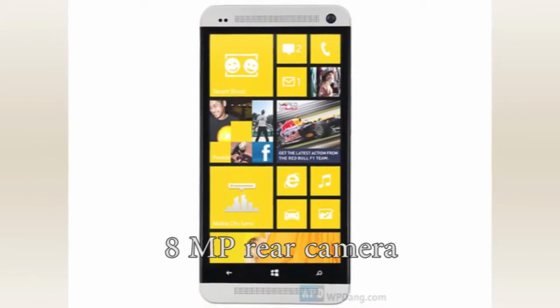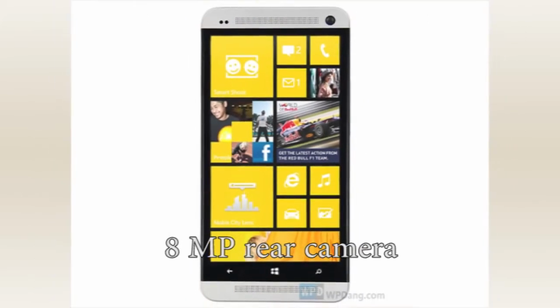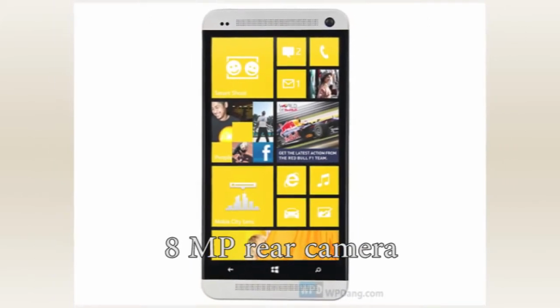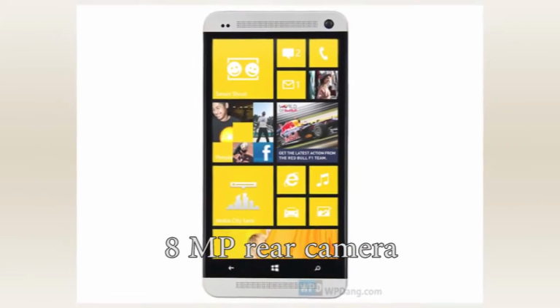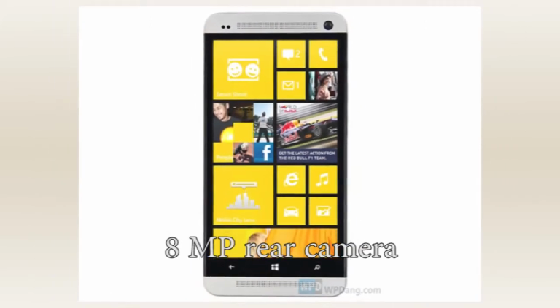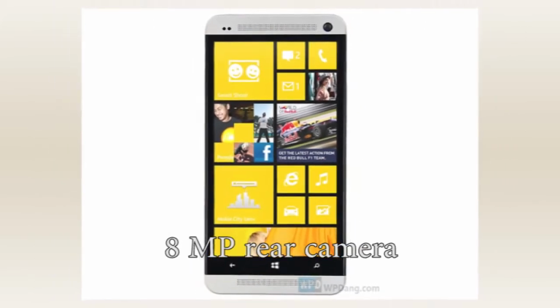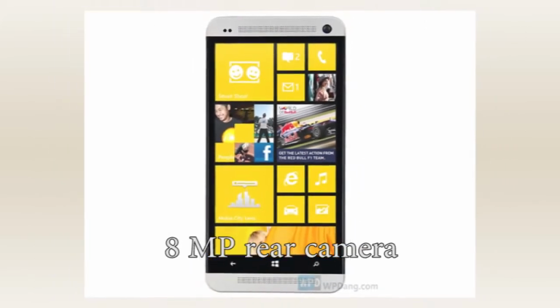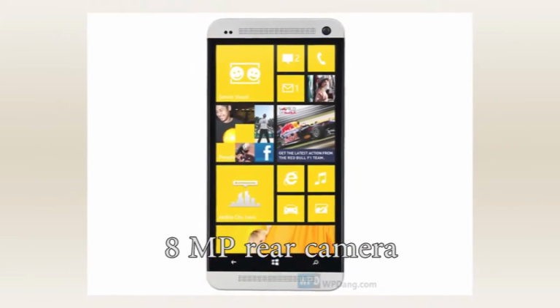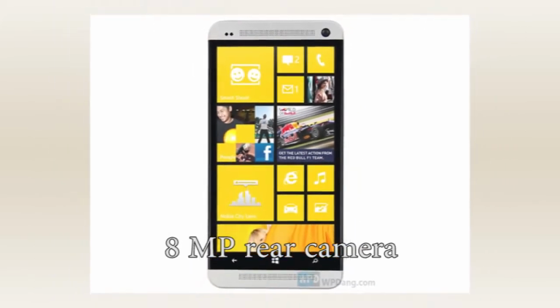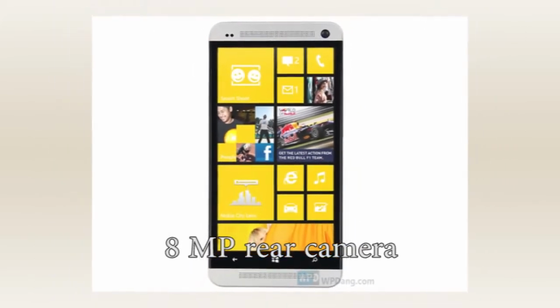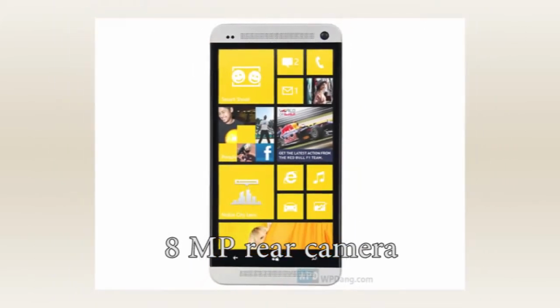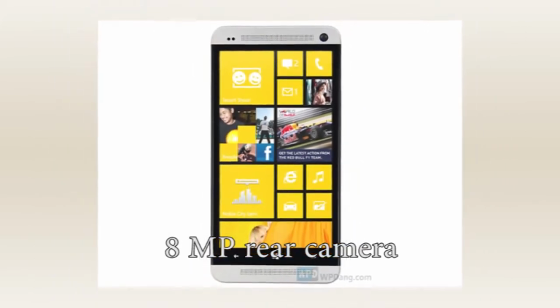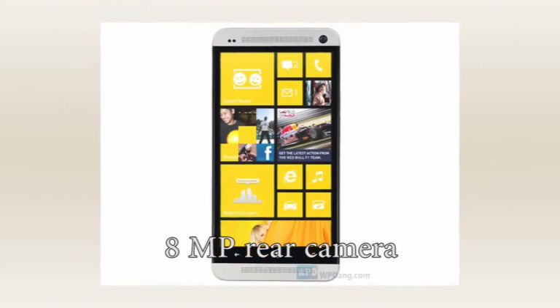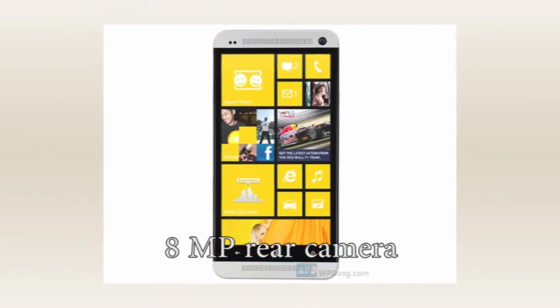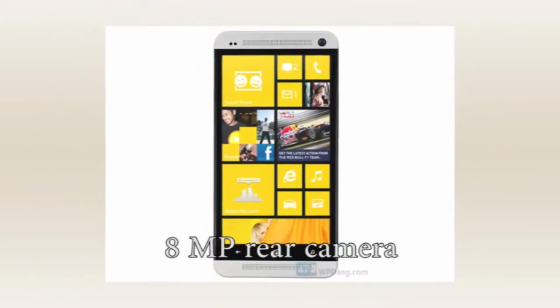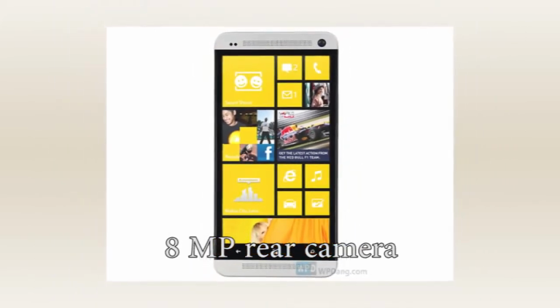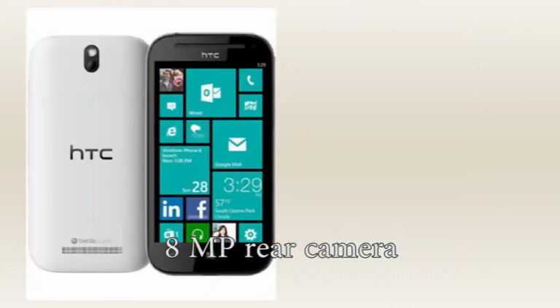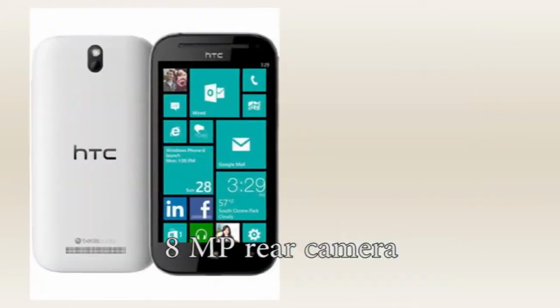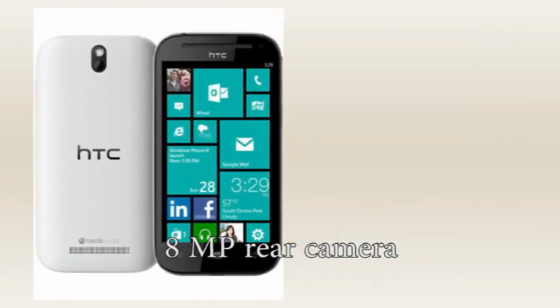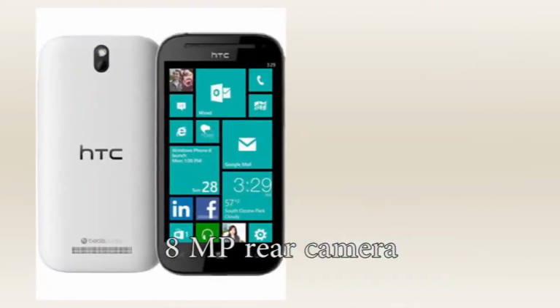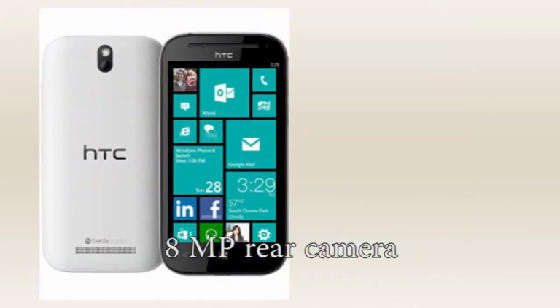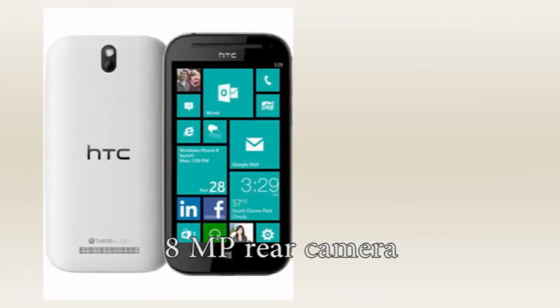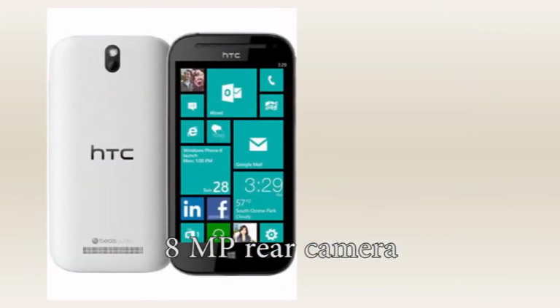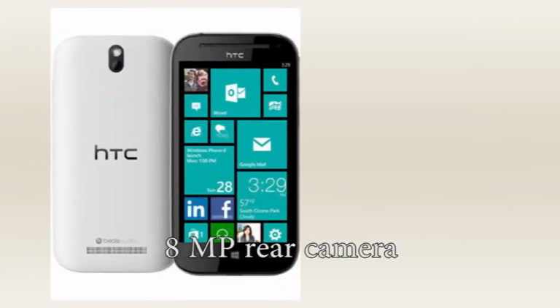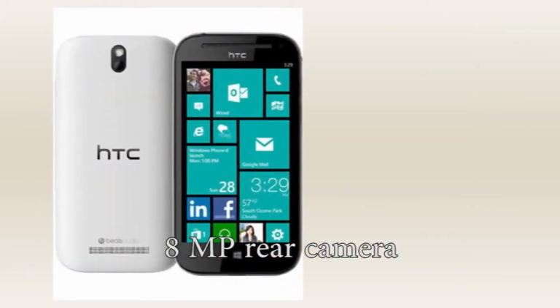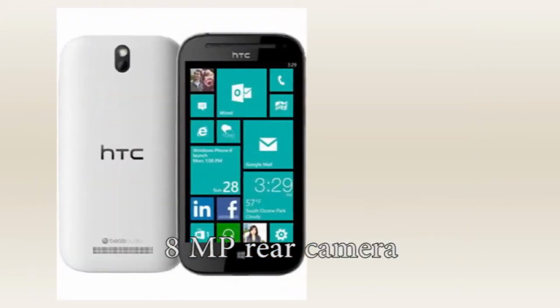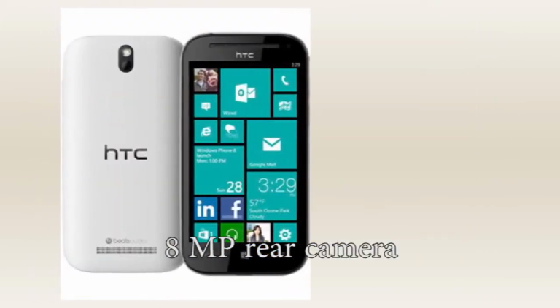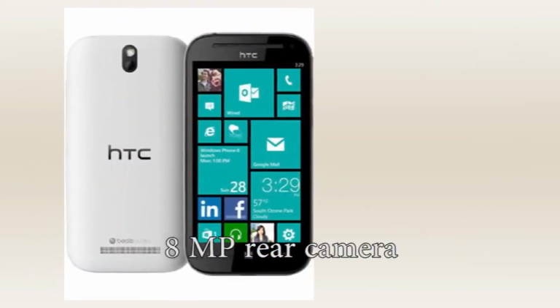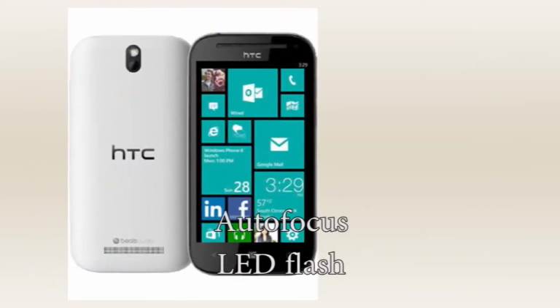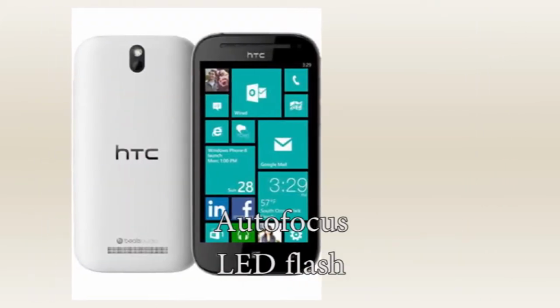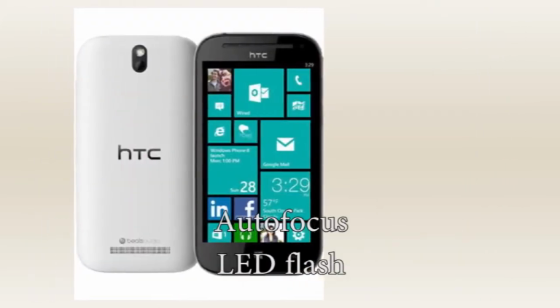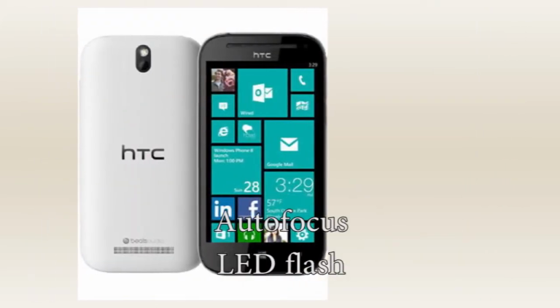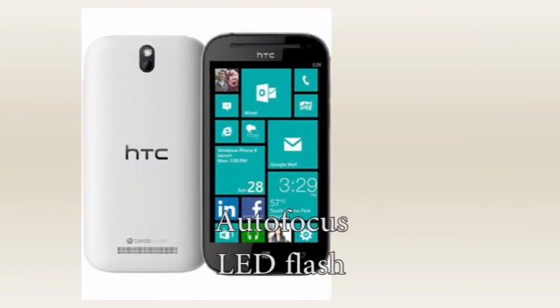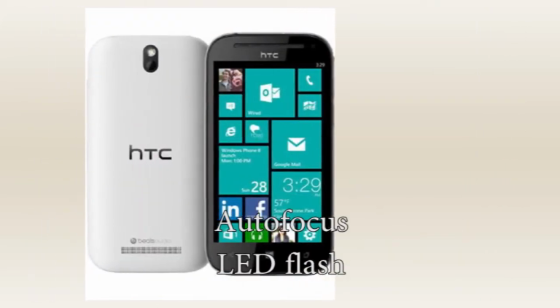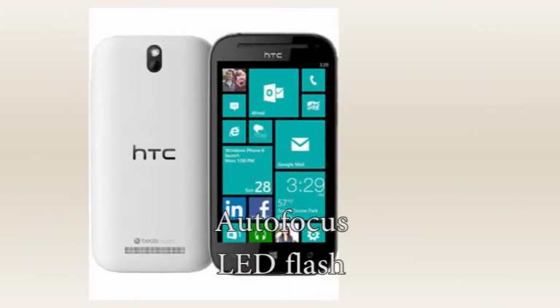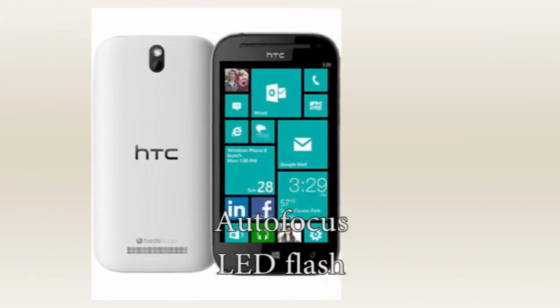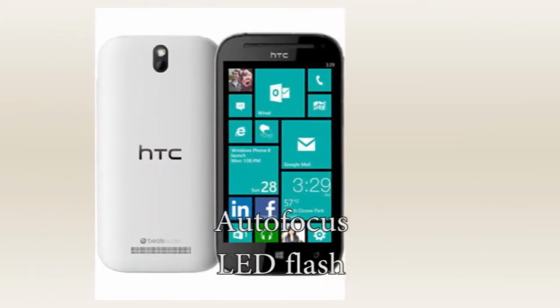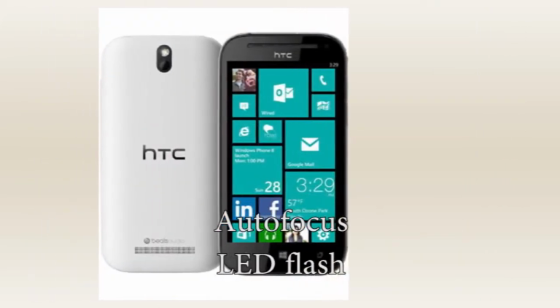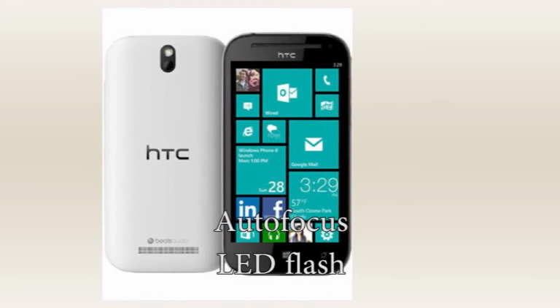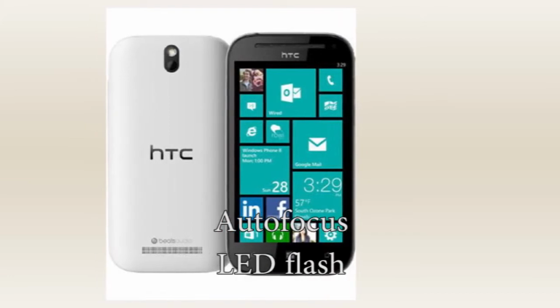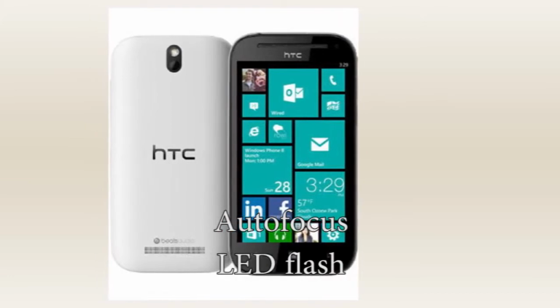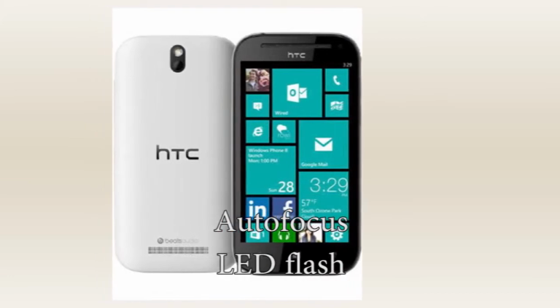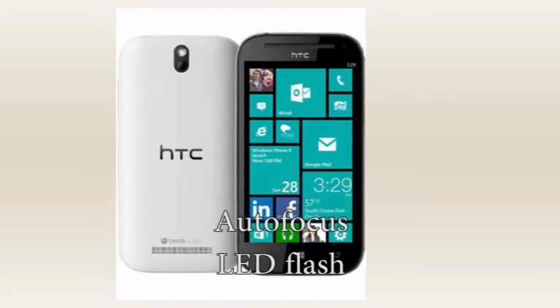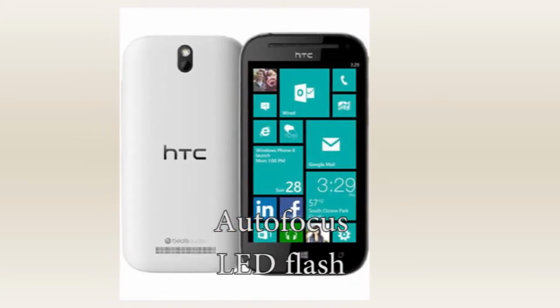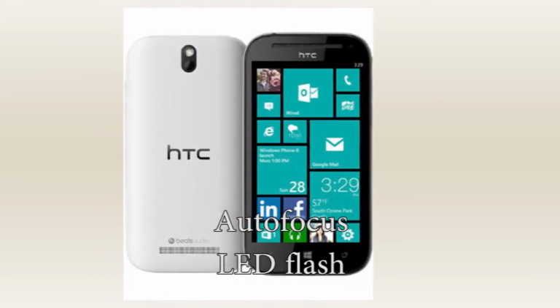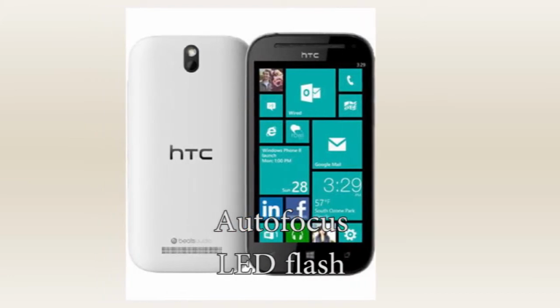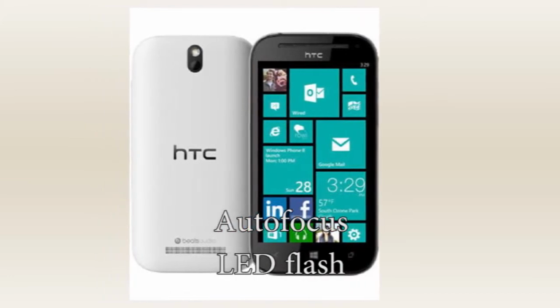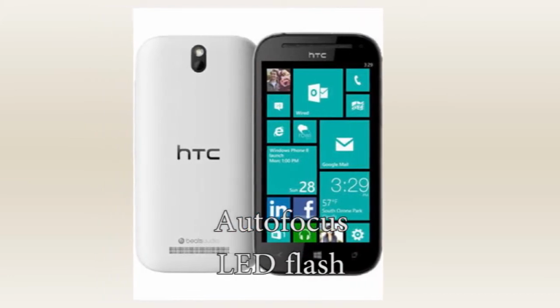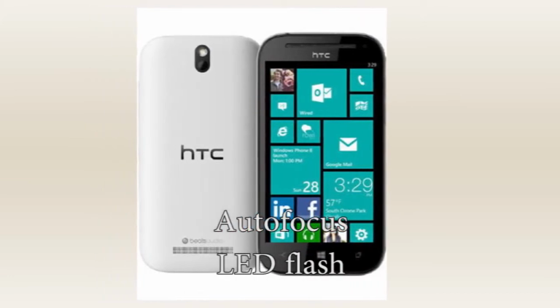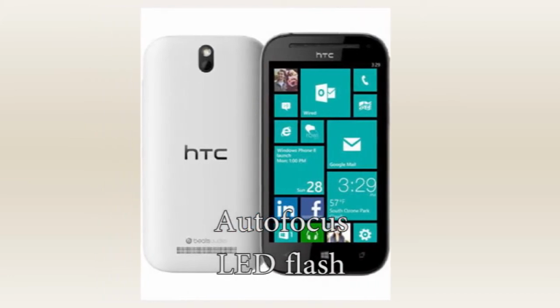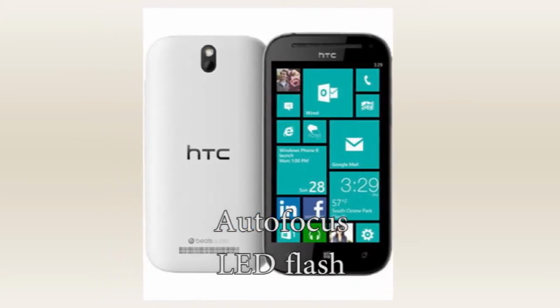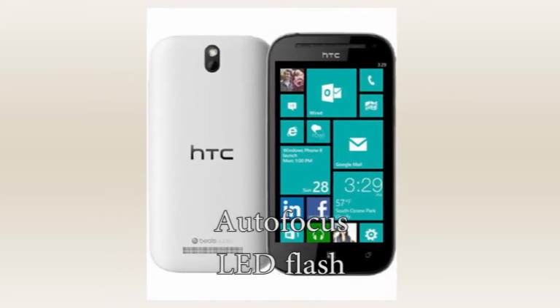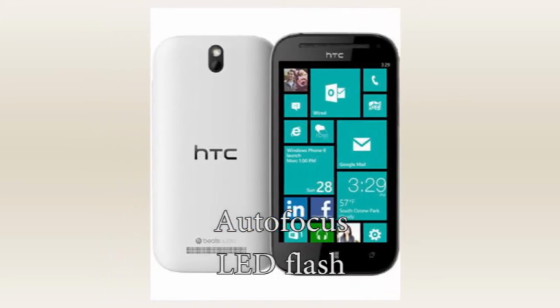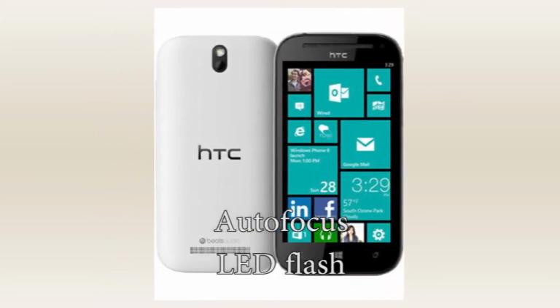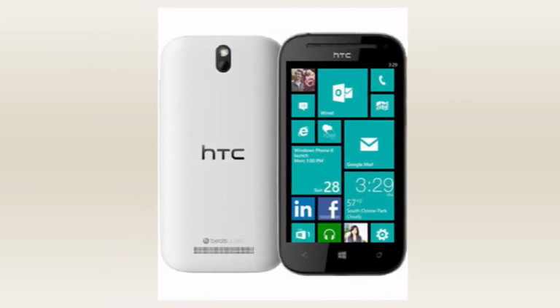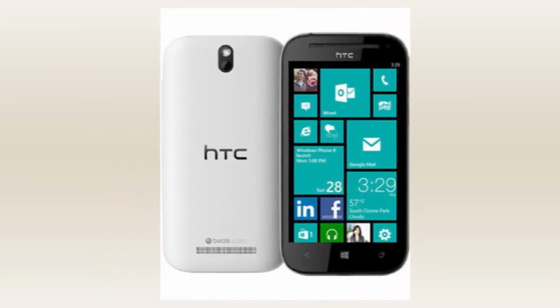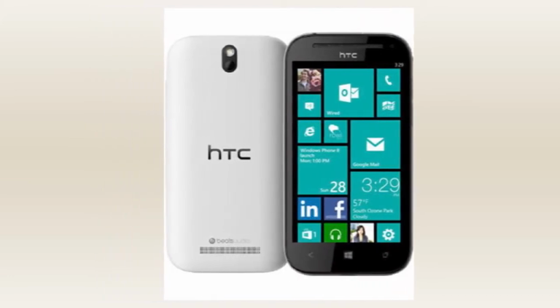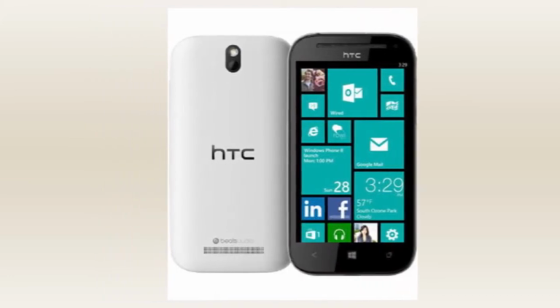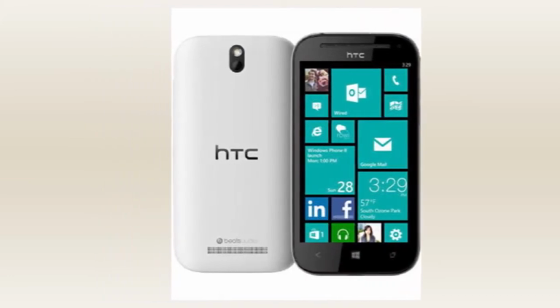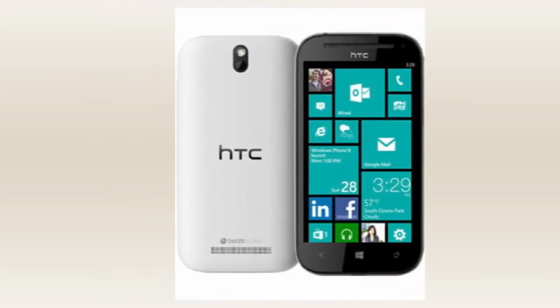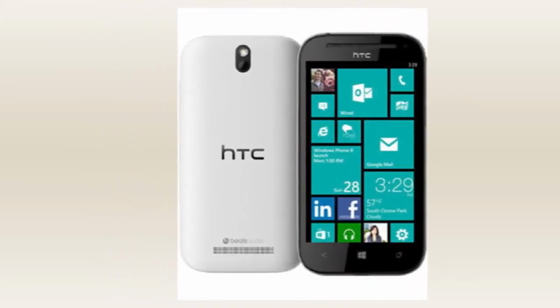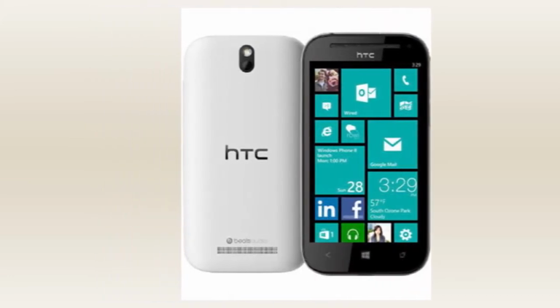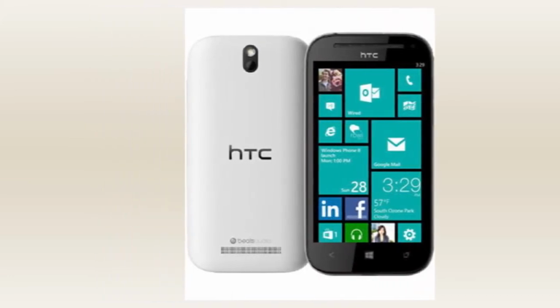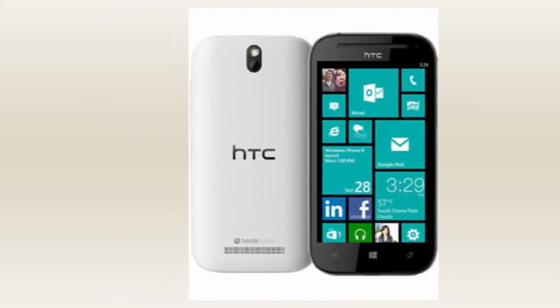It has an 8MP rear camera with autofocus and LED flash, featuring geotagging, face detection, and touch focus.